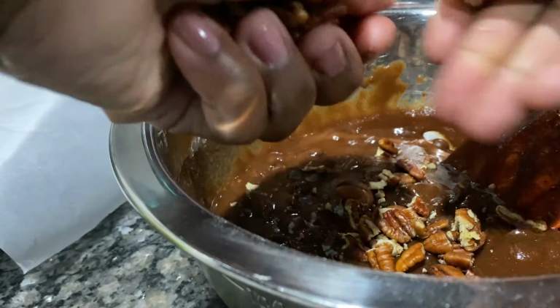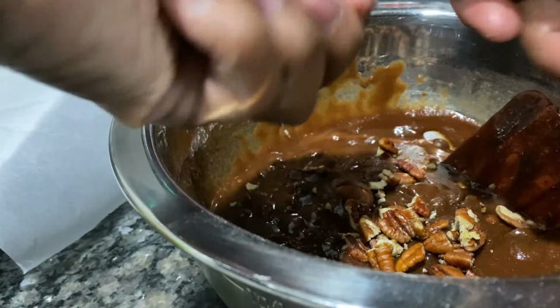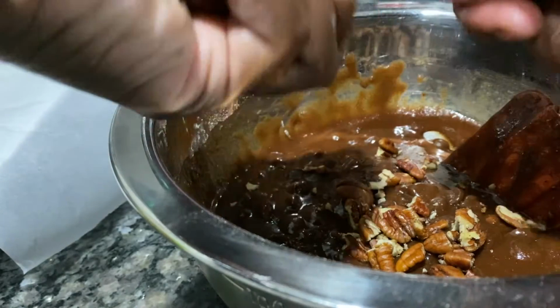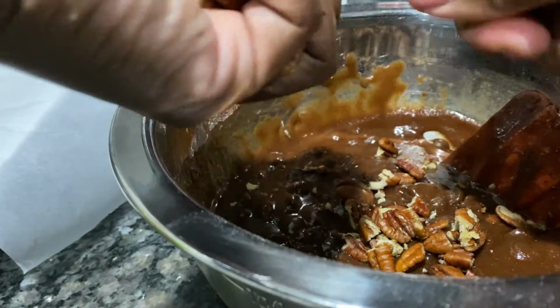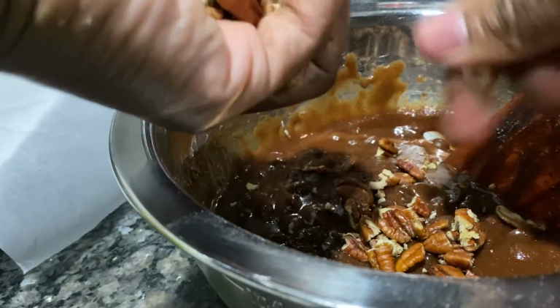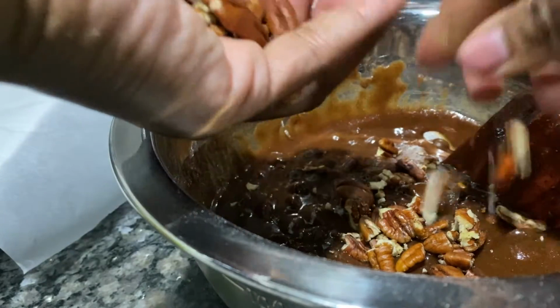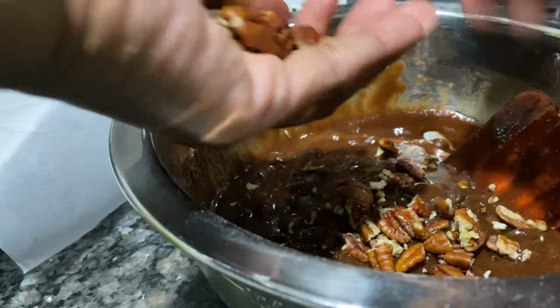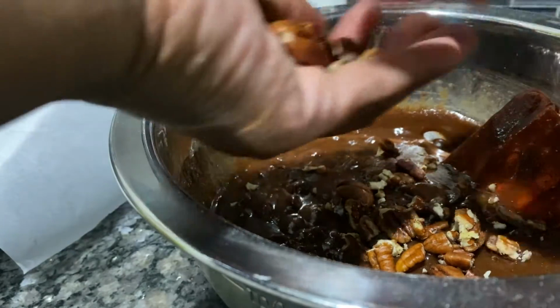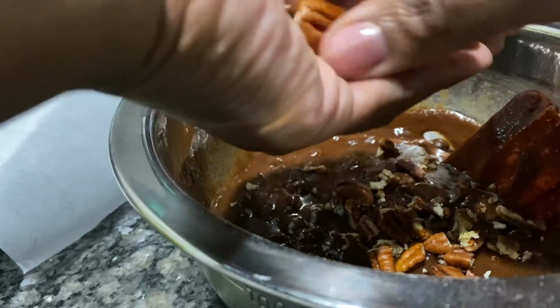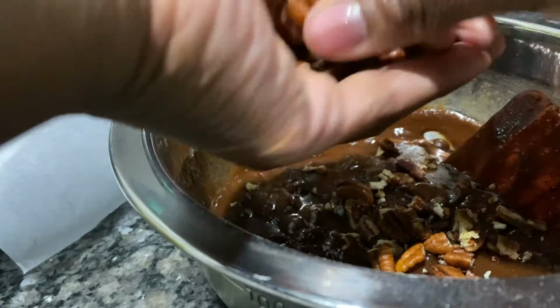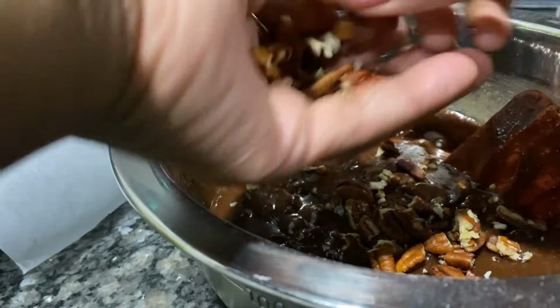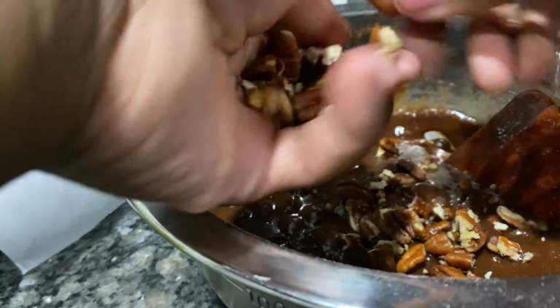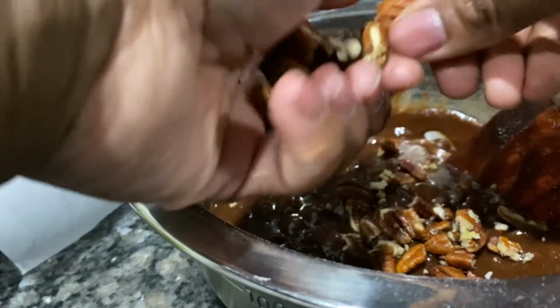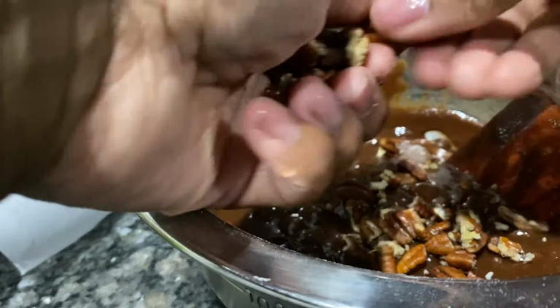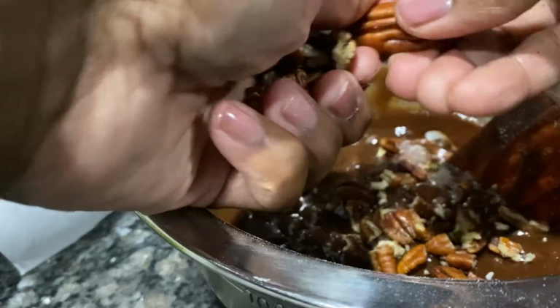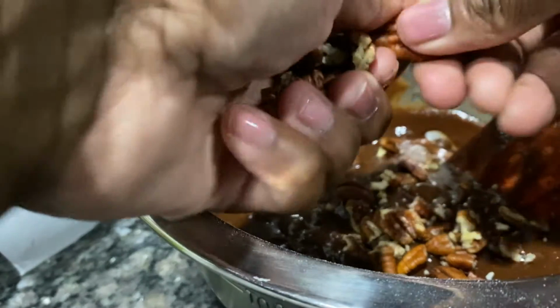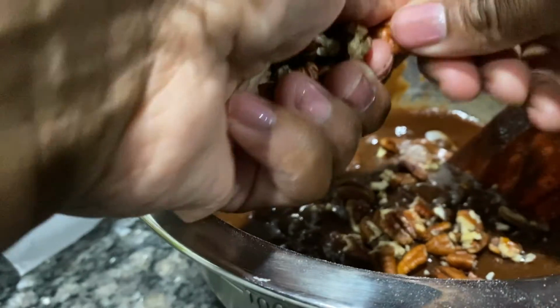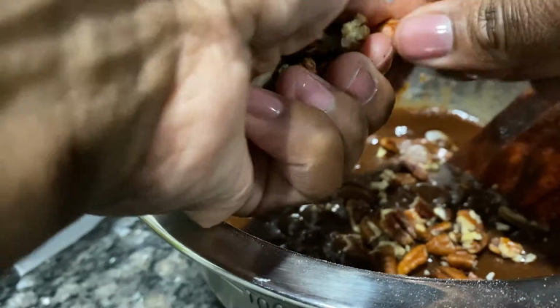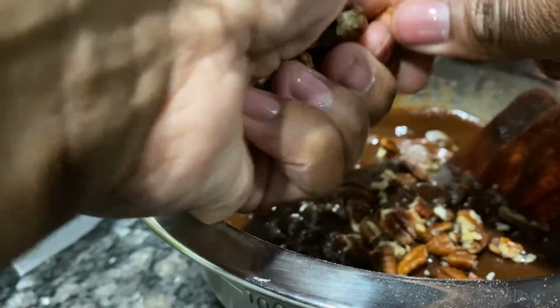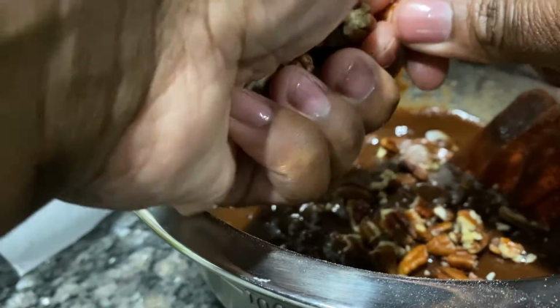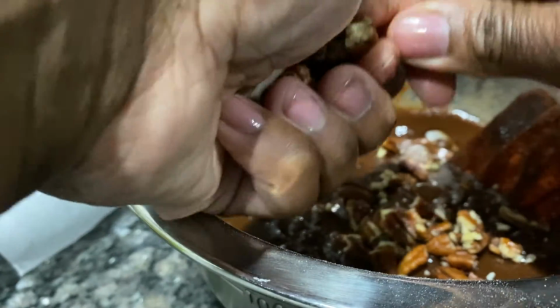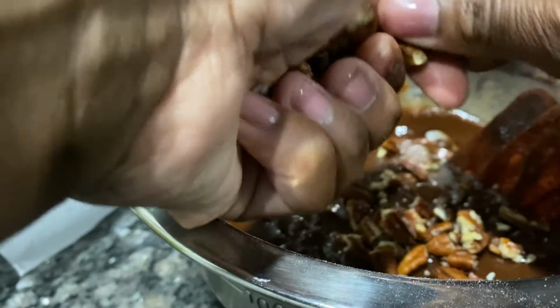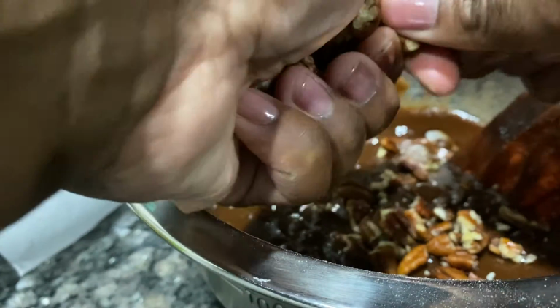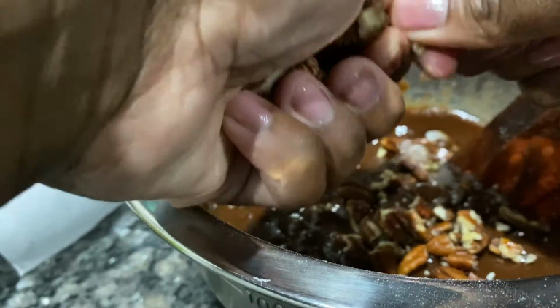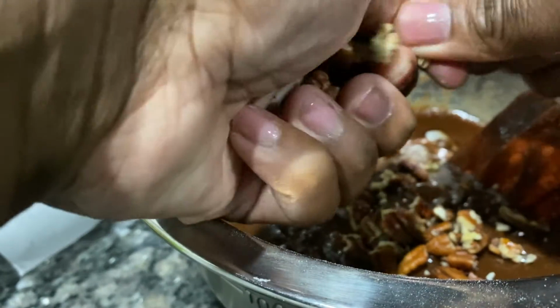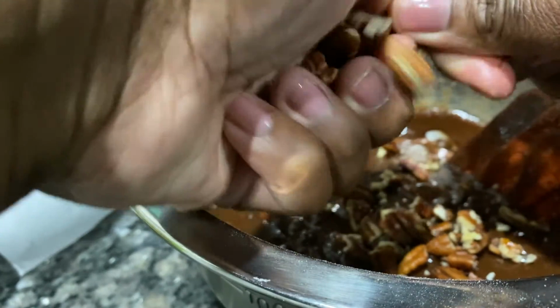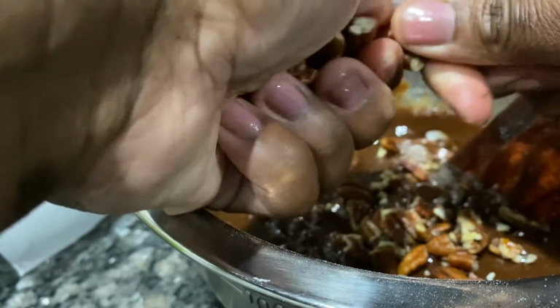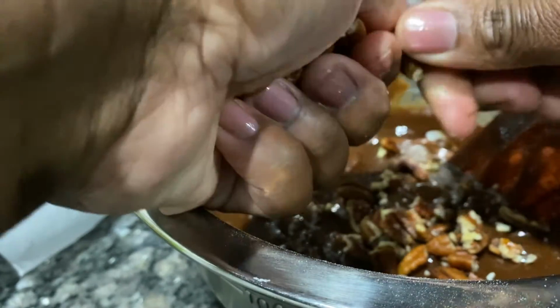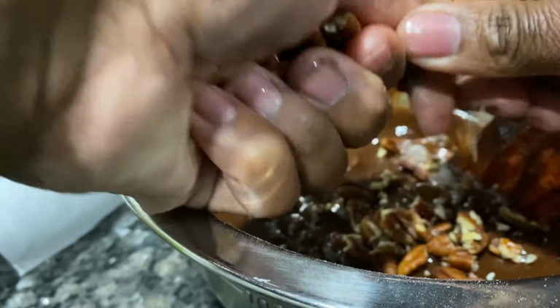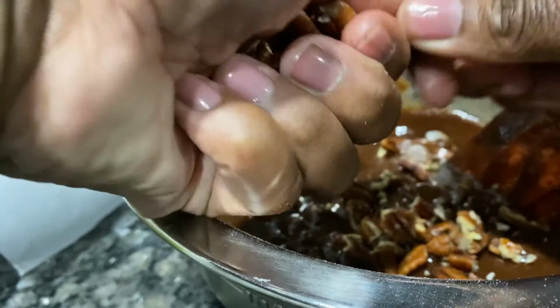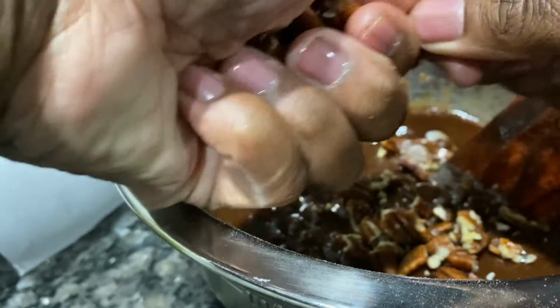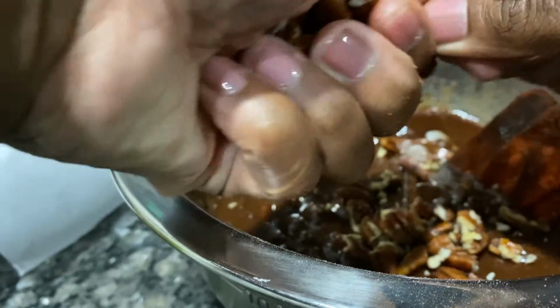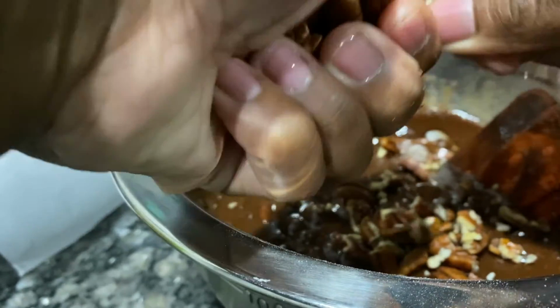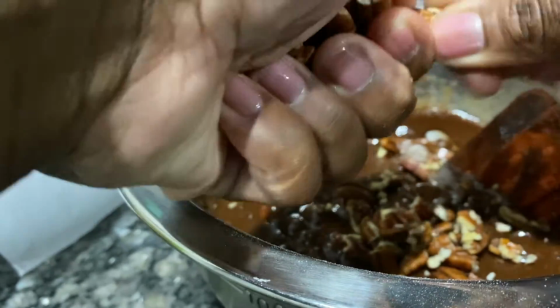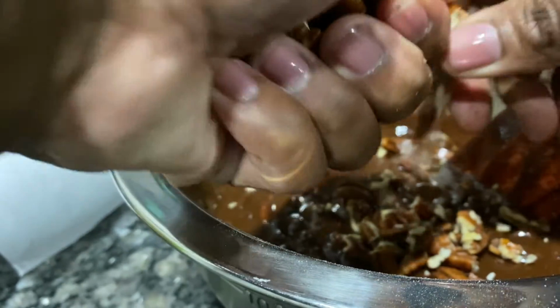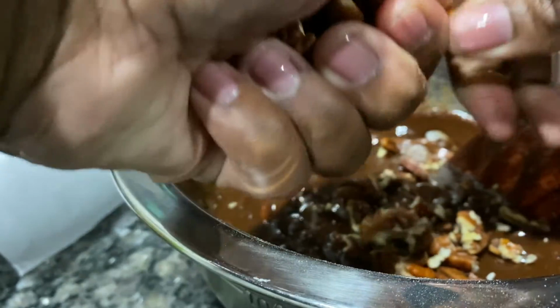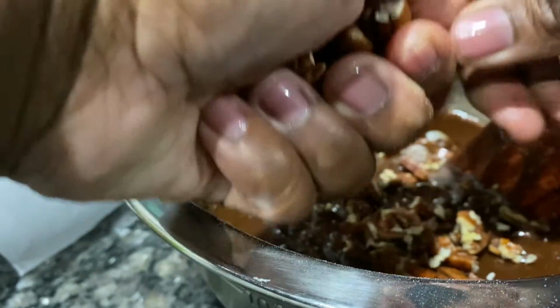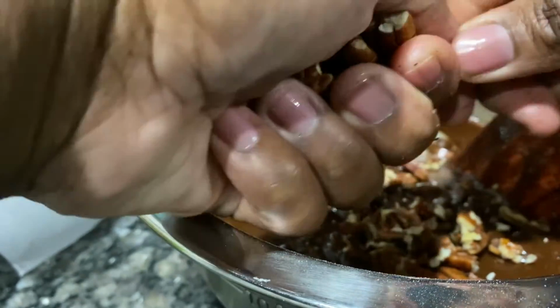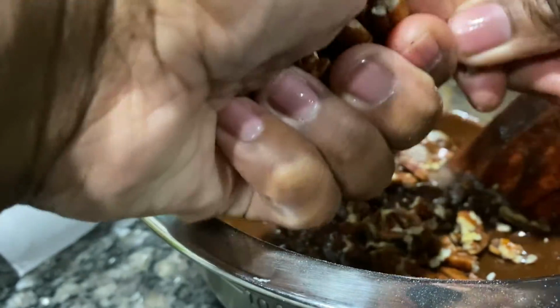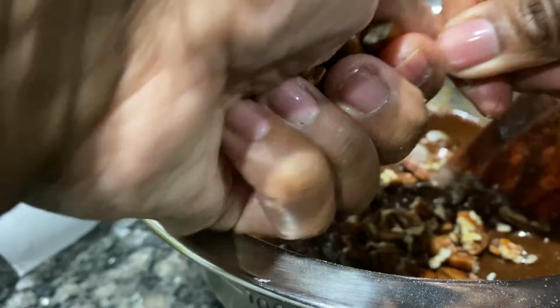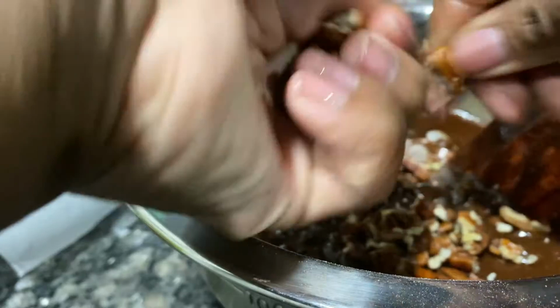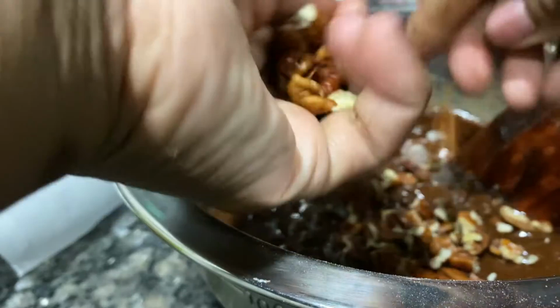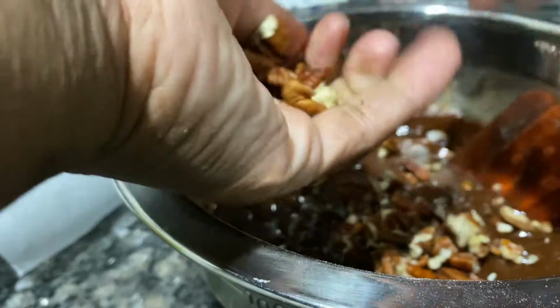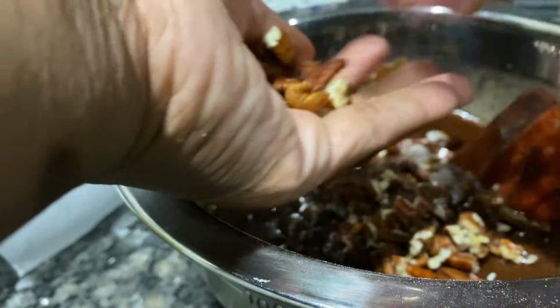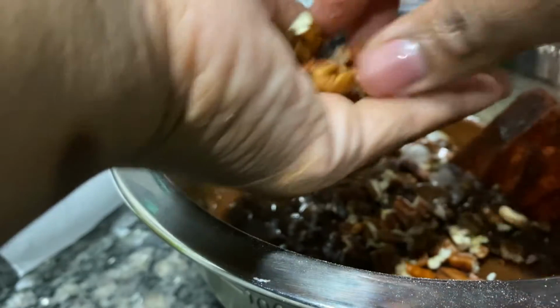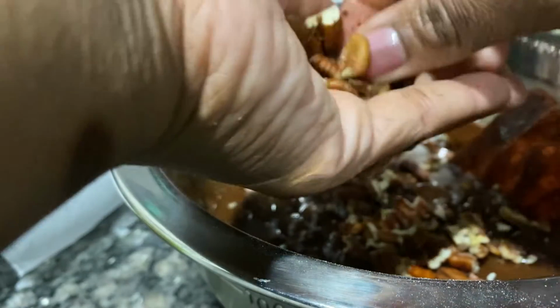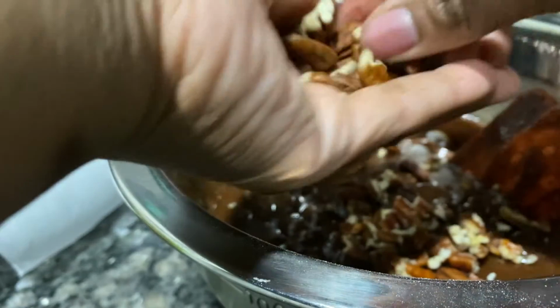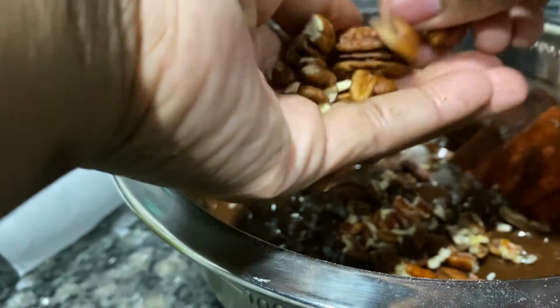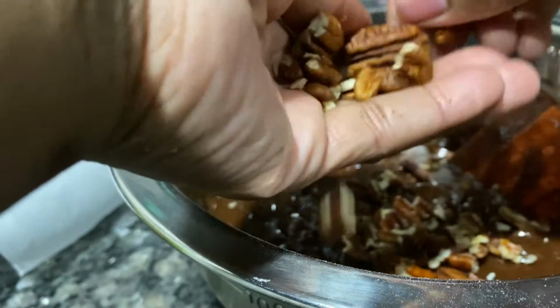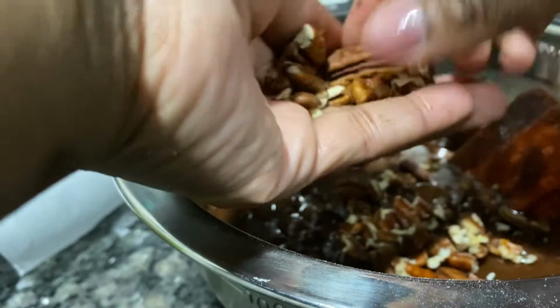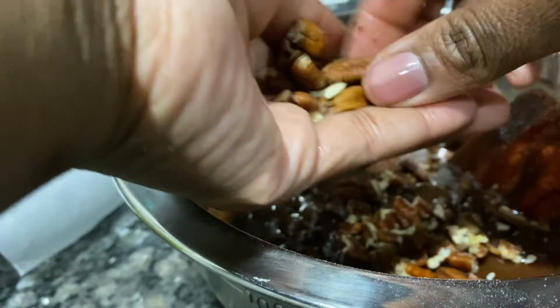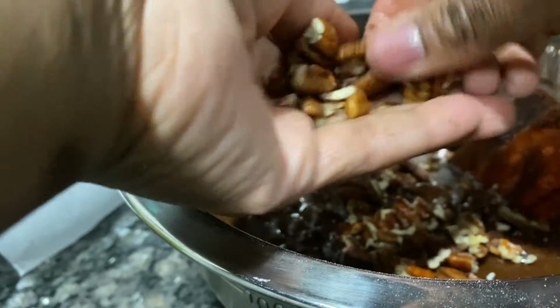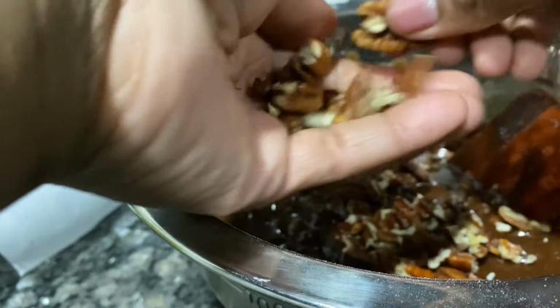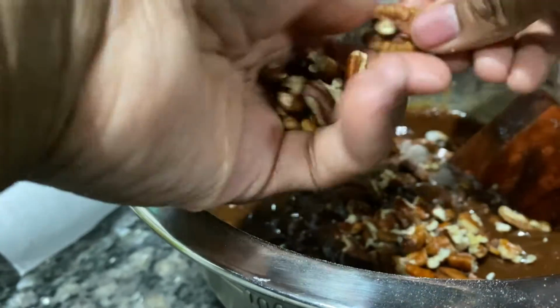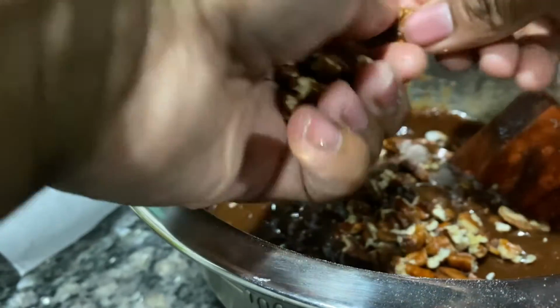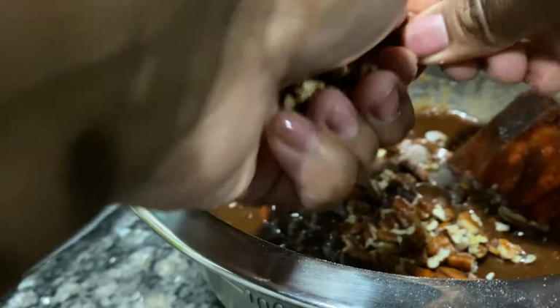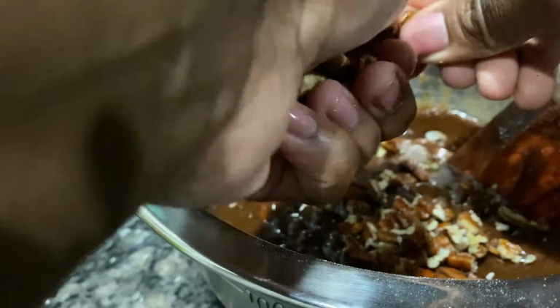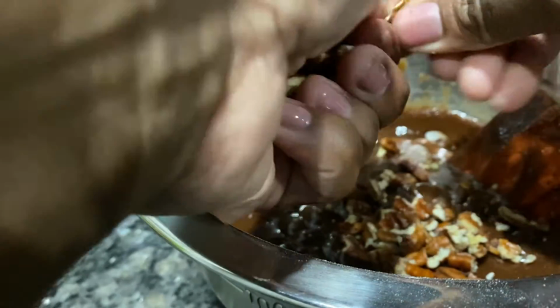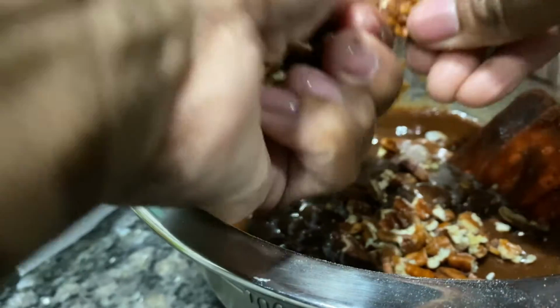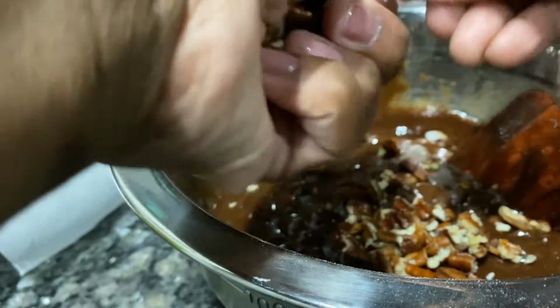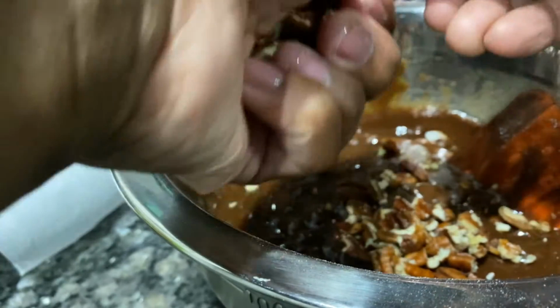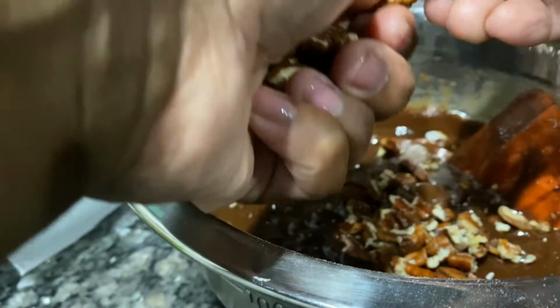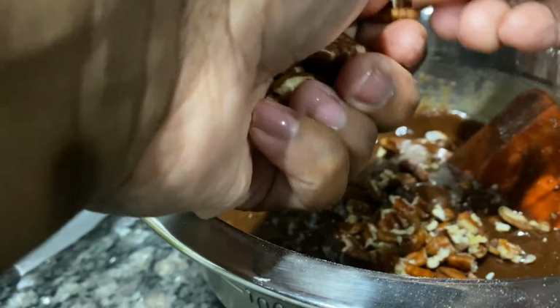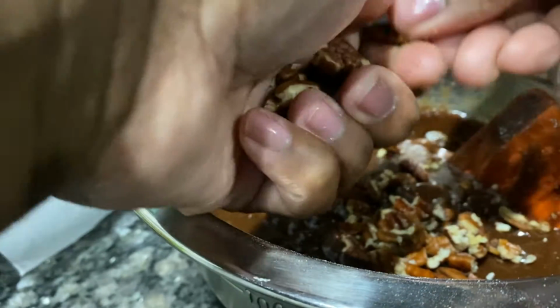I could have chopped these up in the chocolate but I didn't want to. Less dishes — make this simple, quick, and easy.